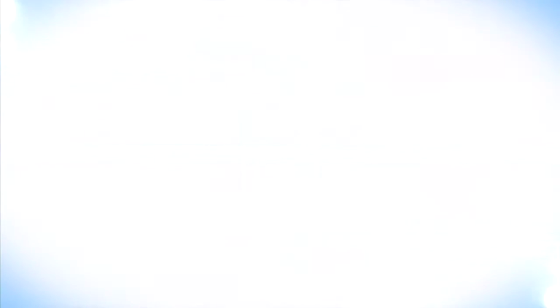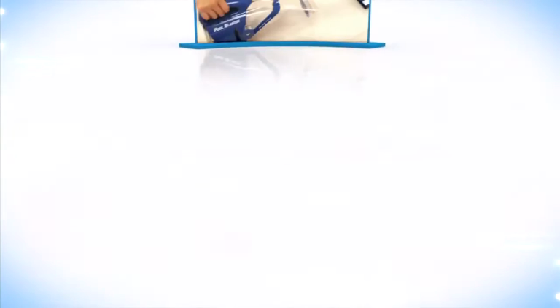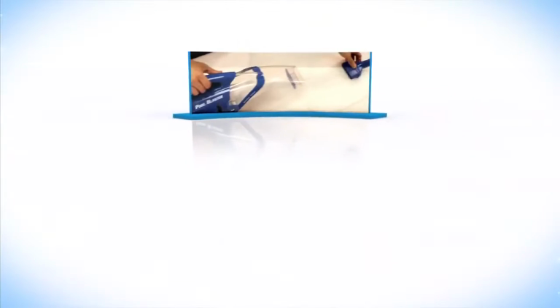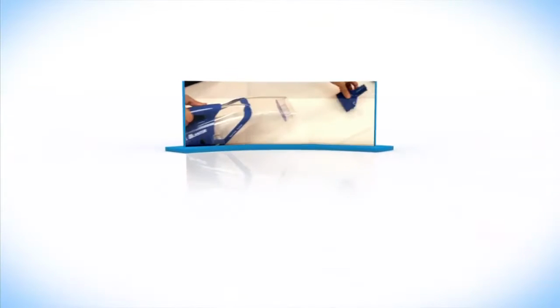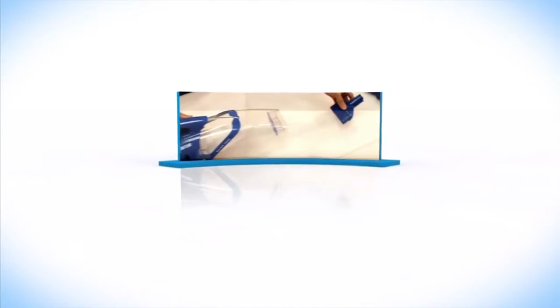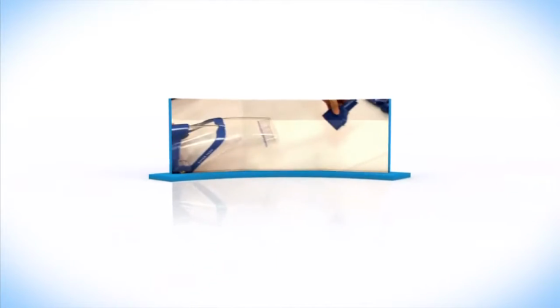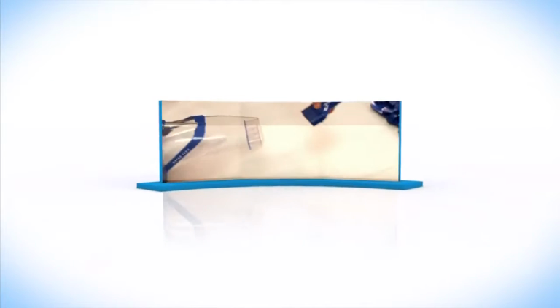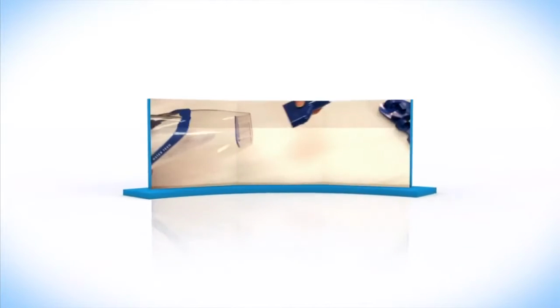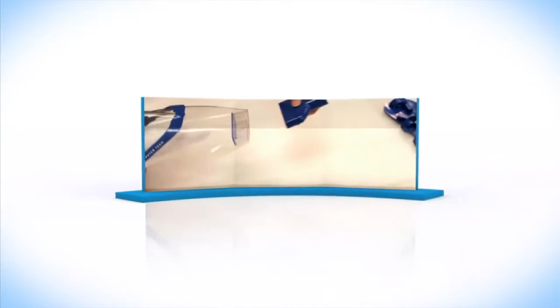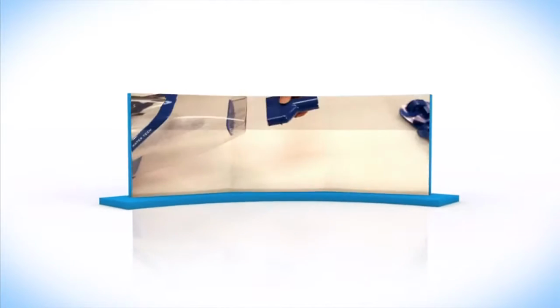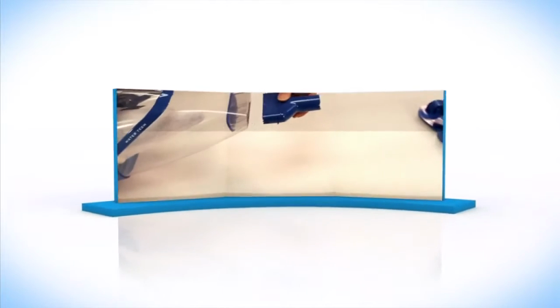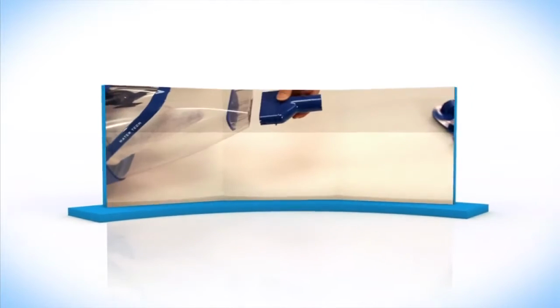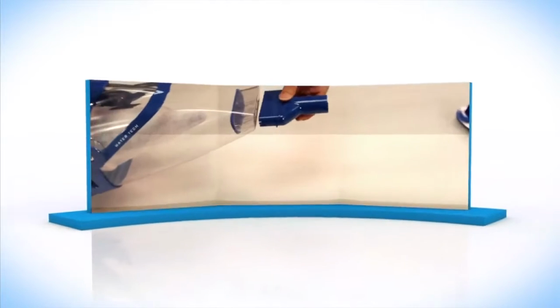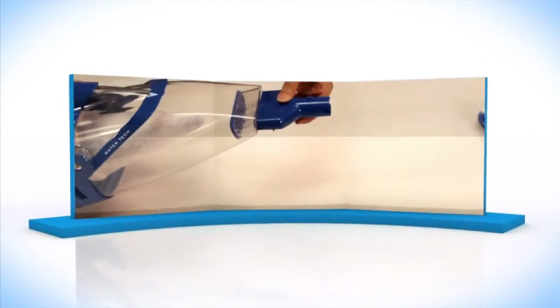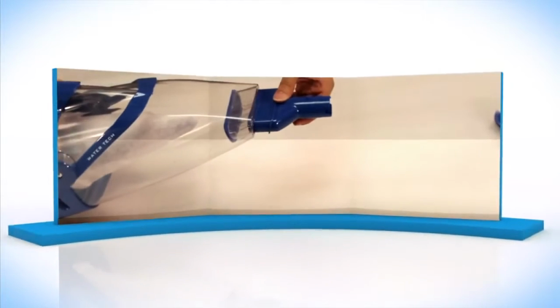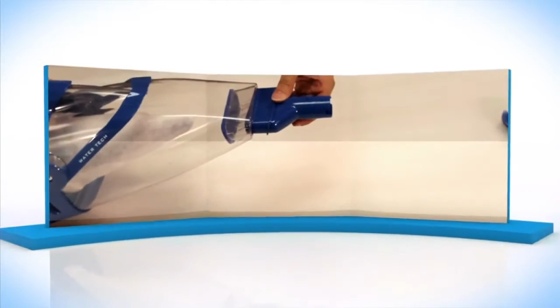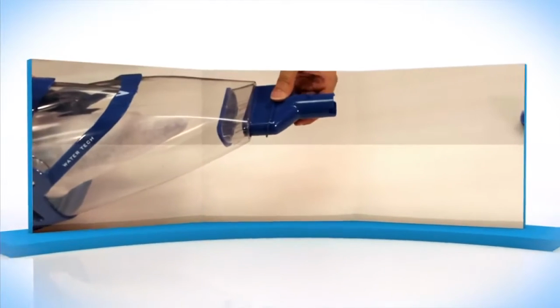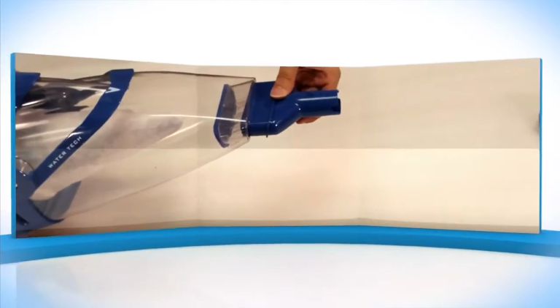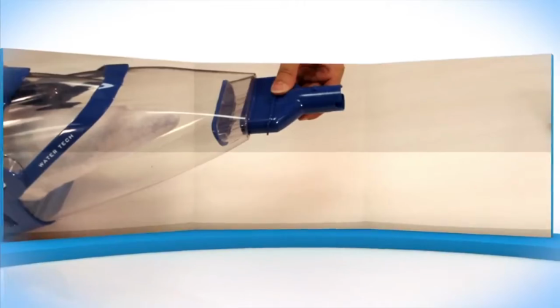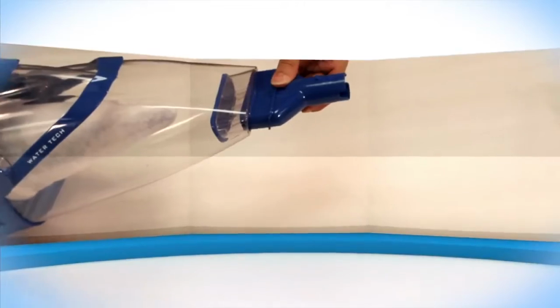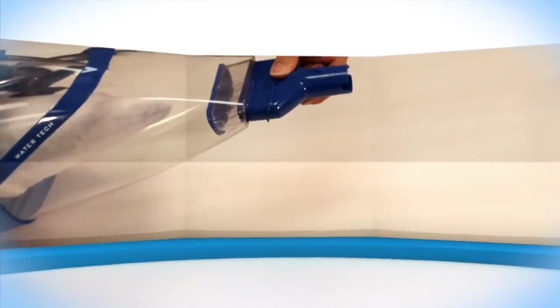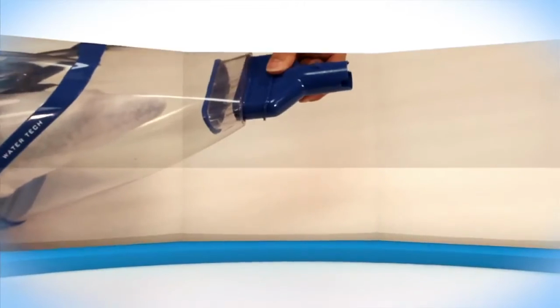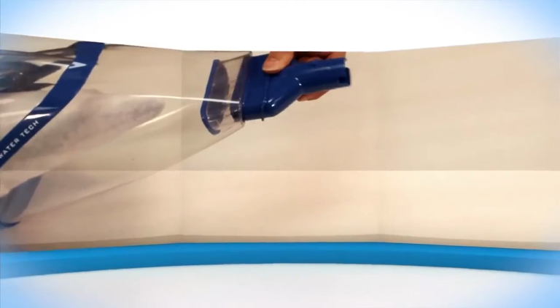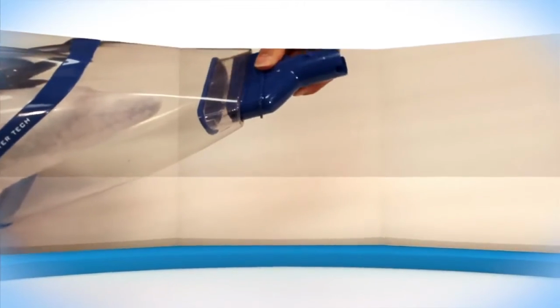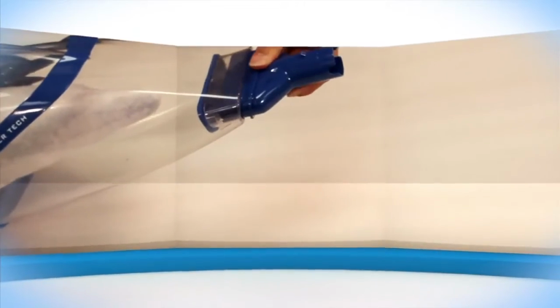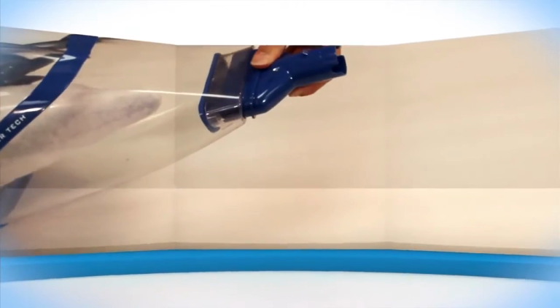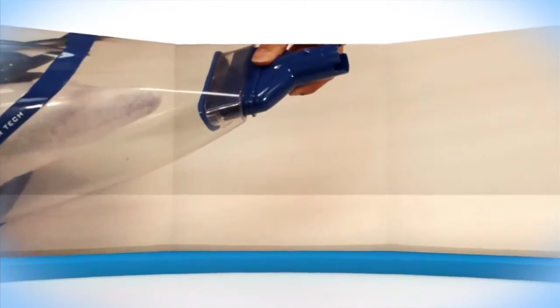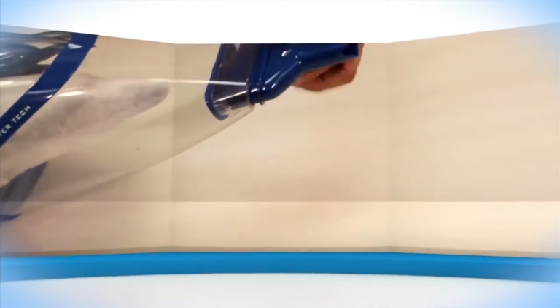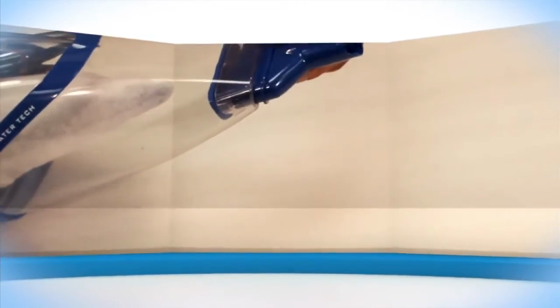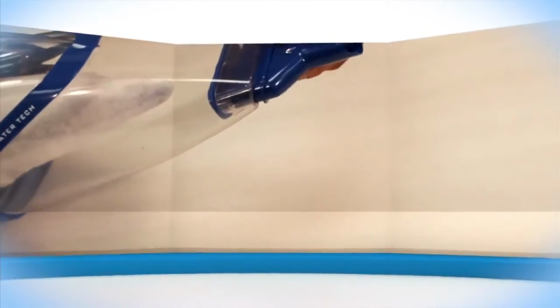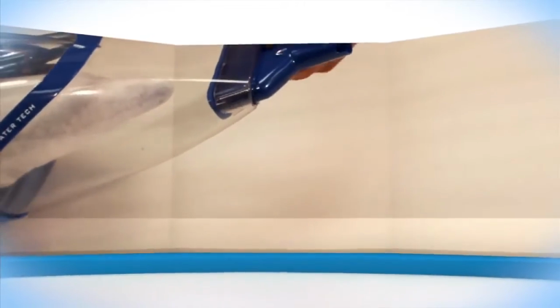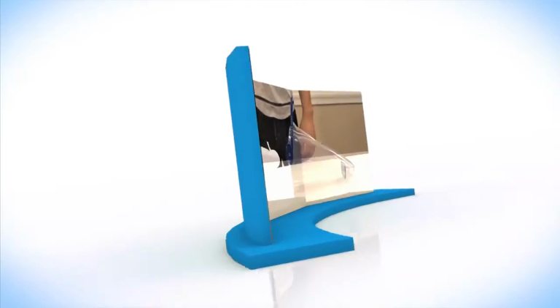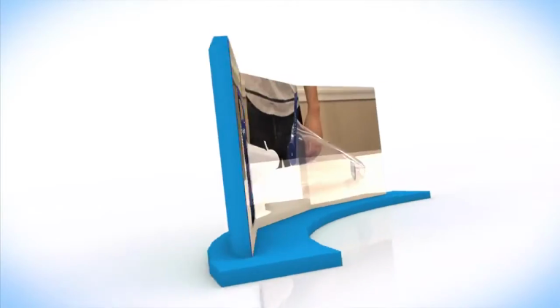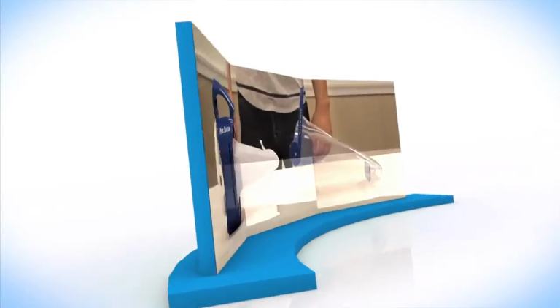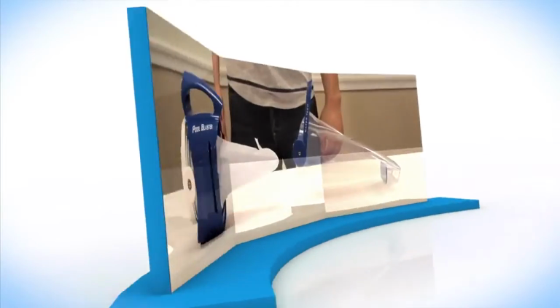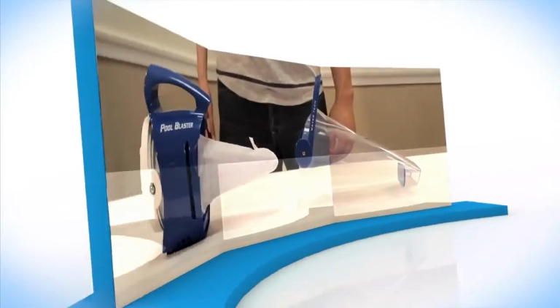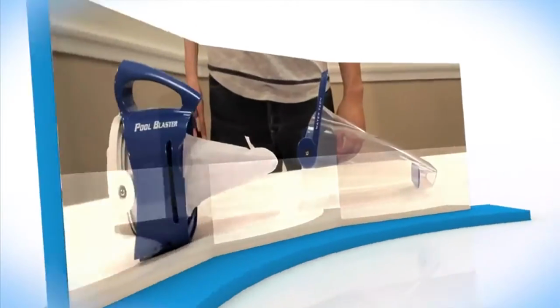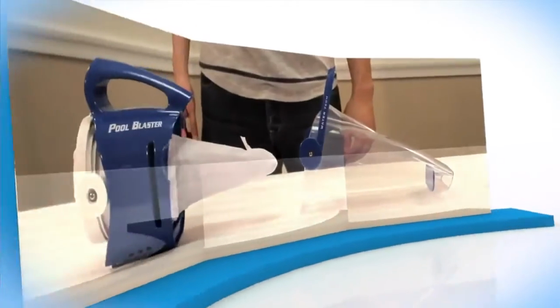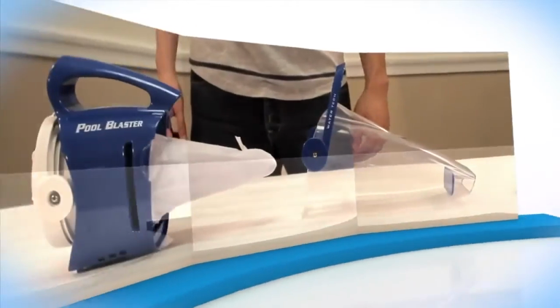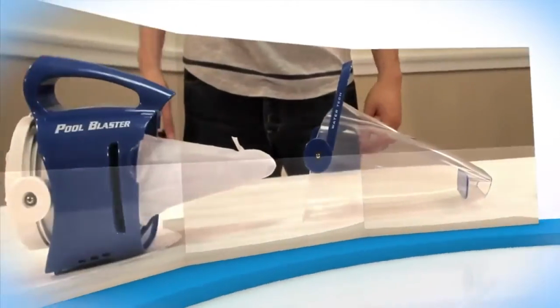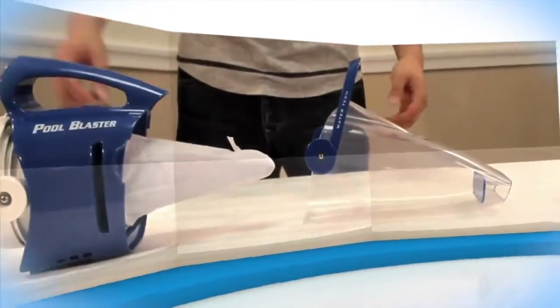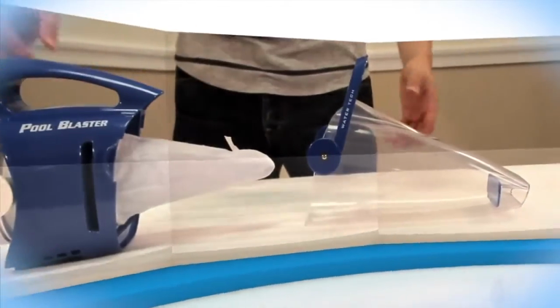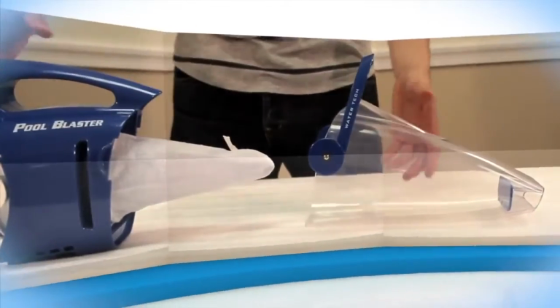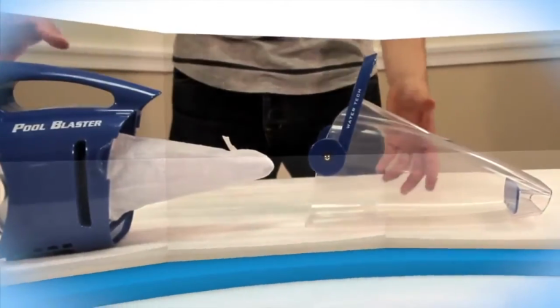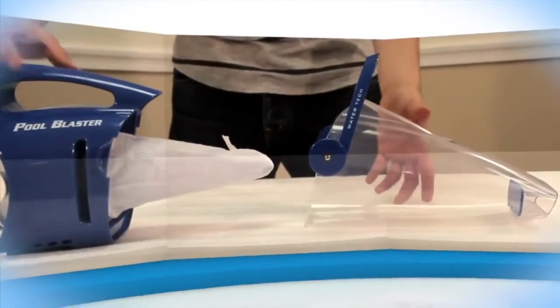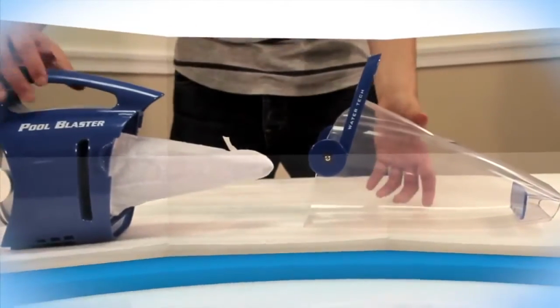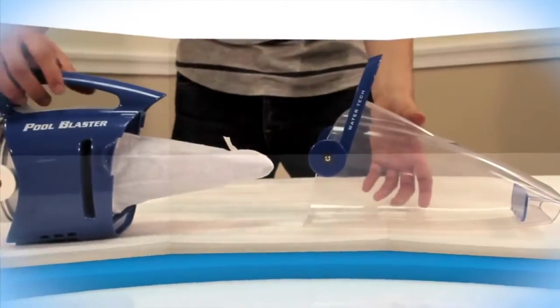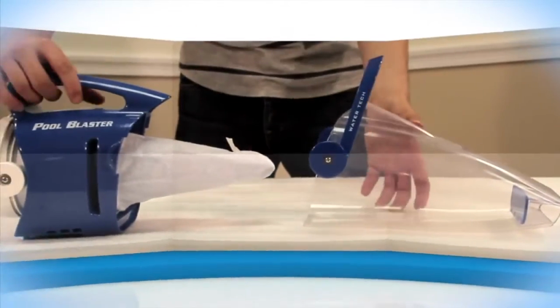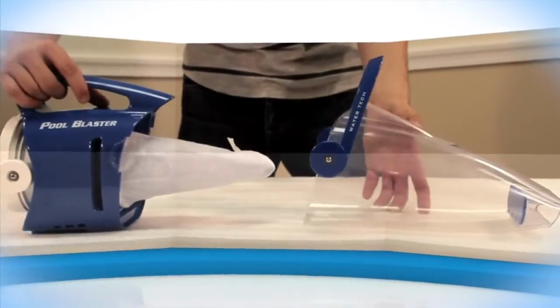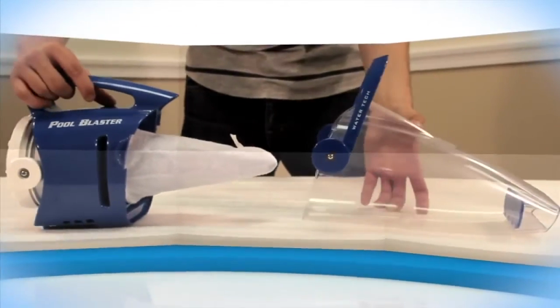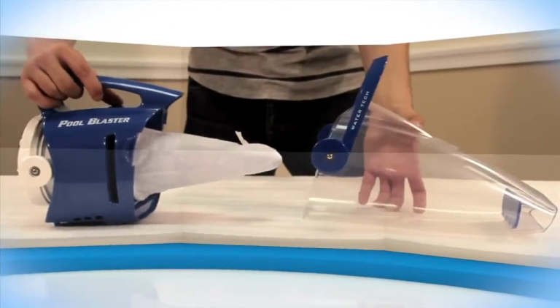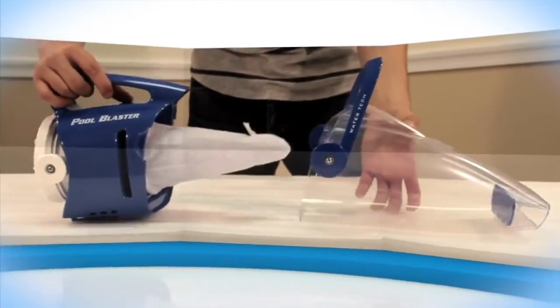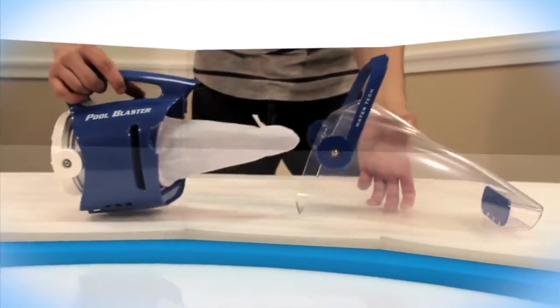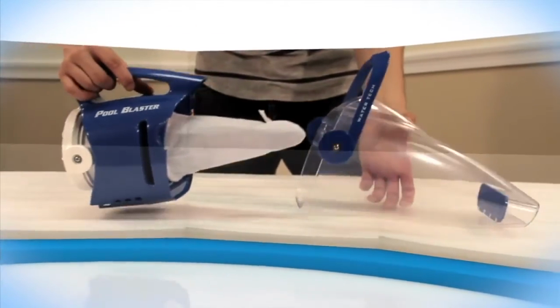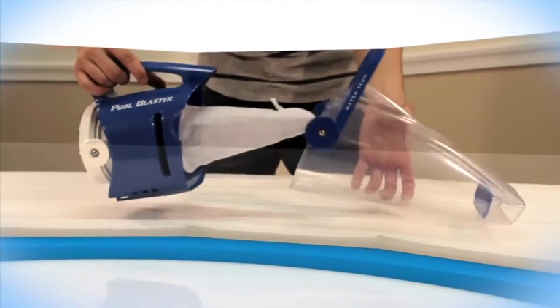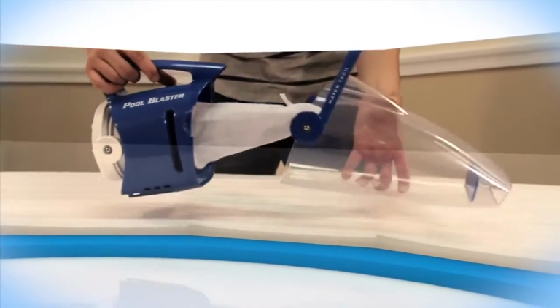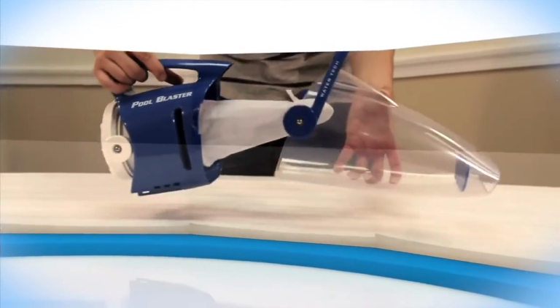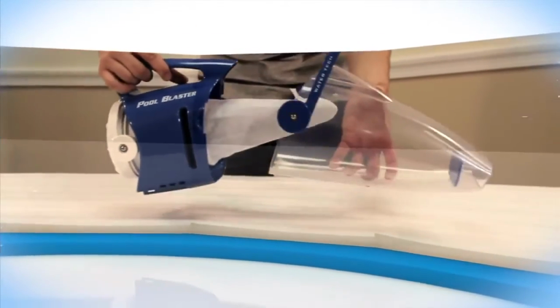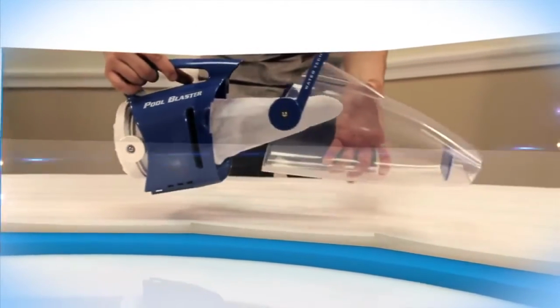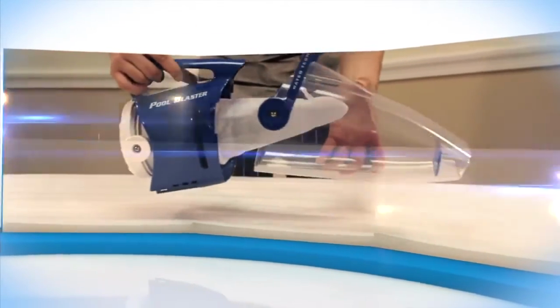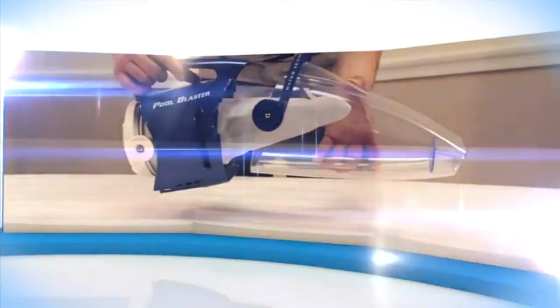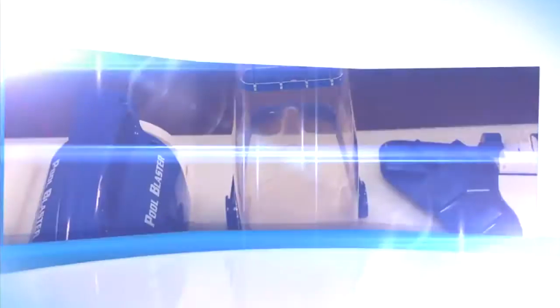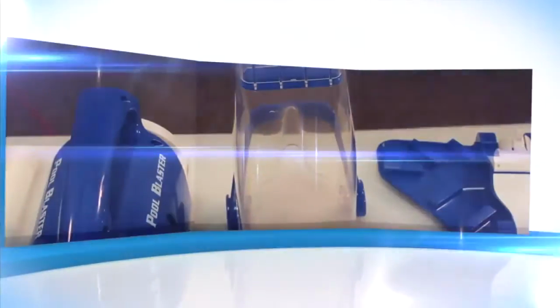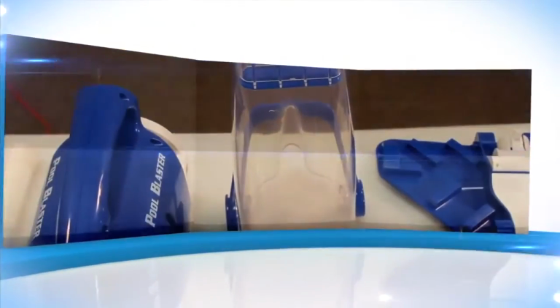This video will show you how to set up your new Eclipse pool vacuum. First, let's go over what's in the box.